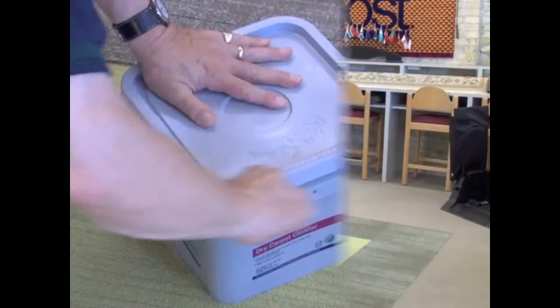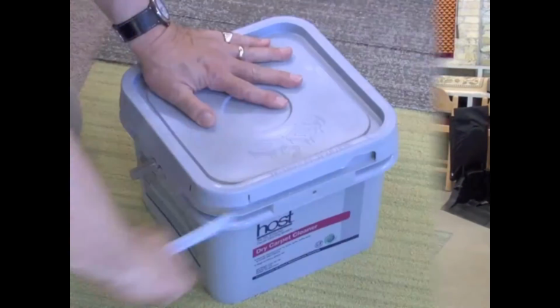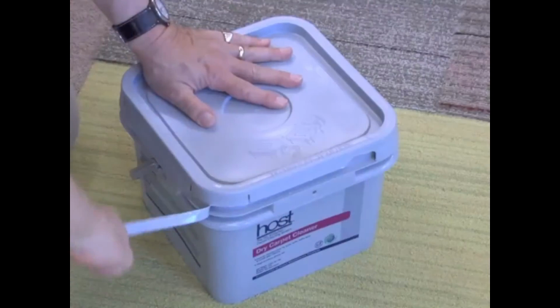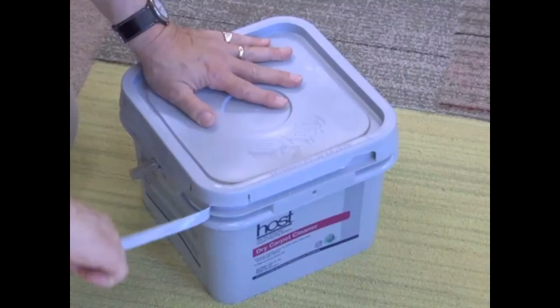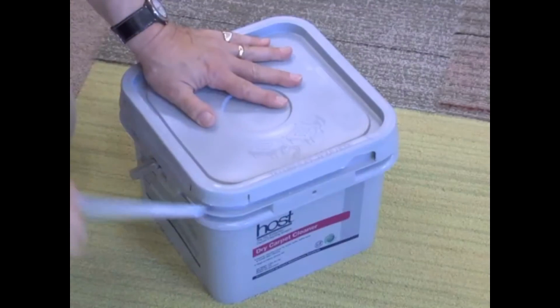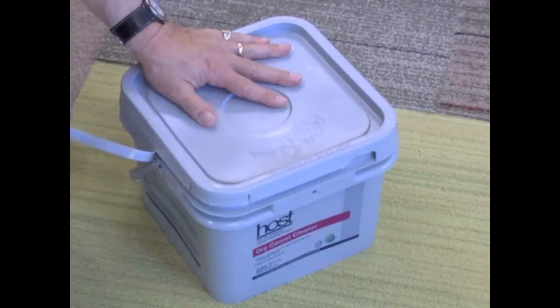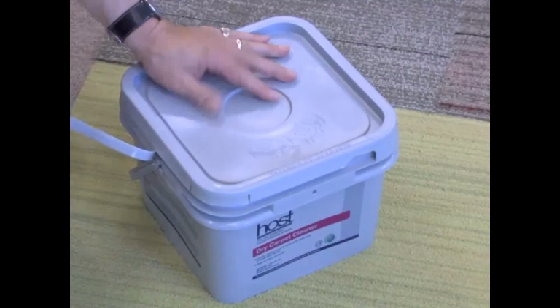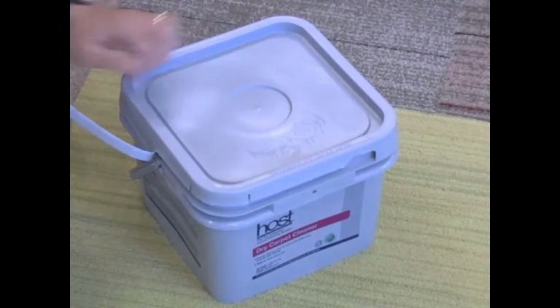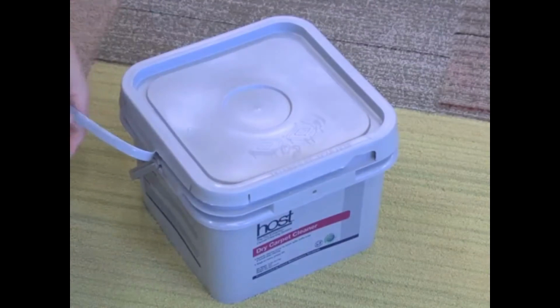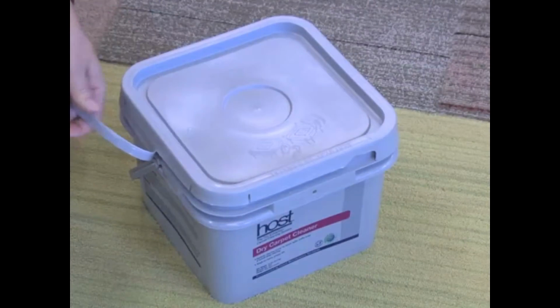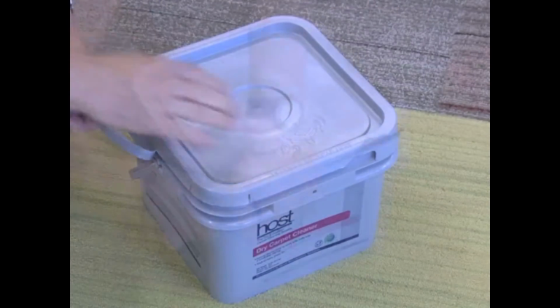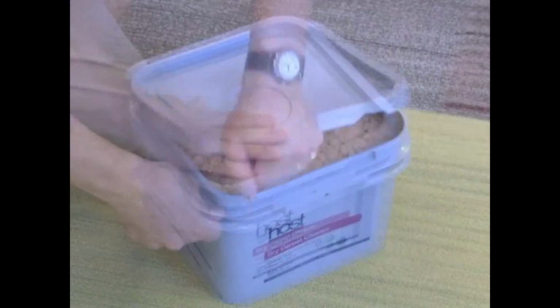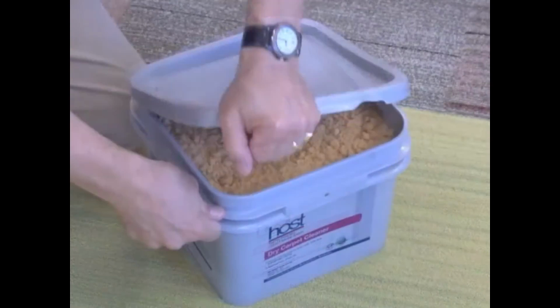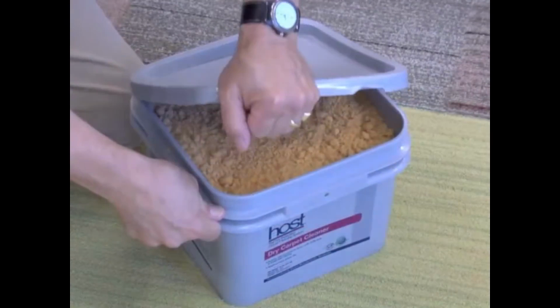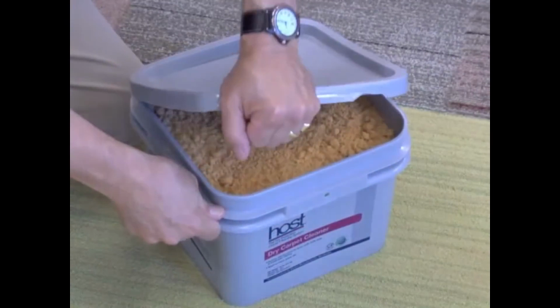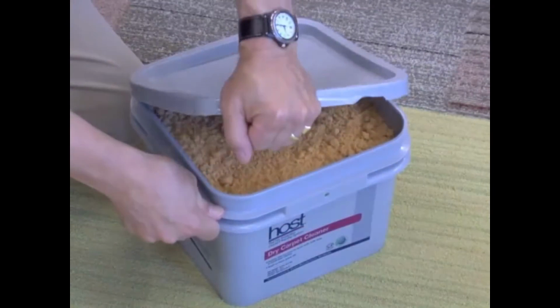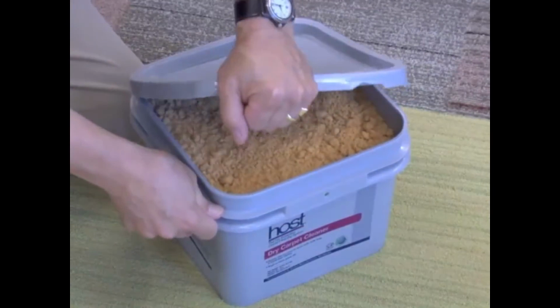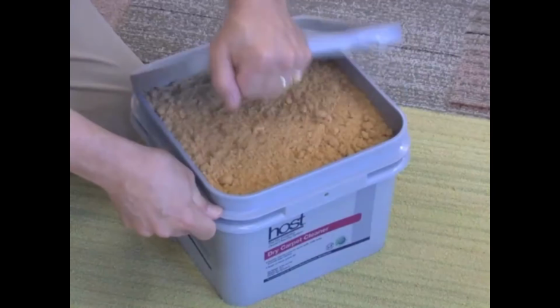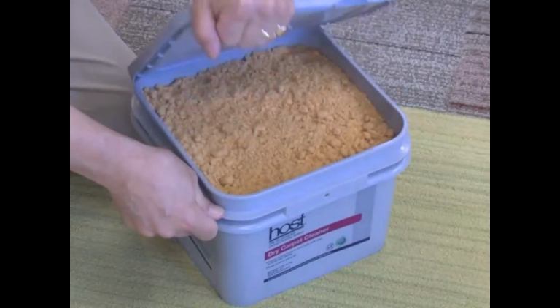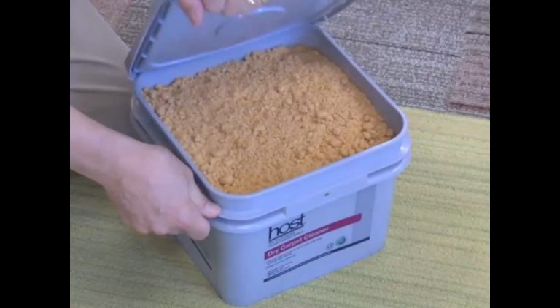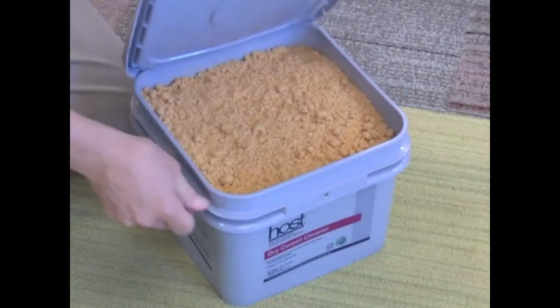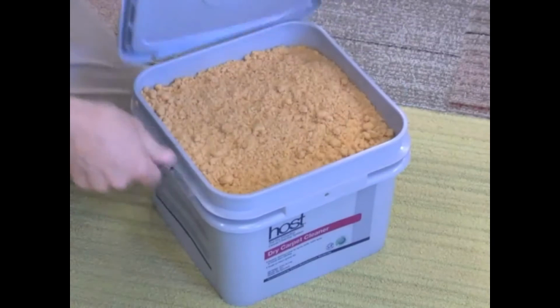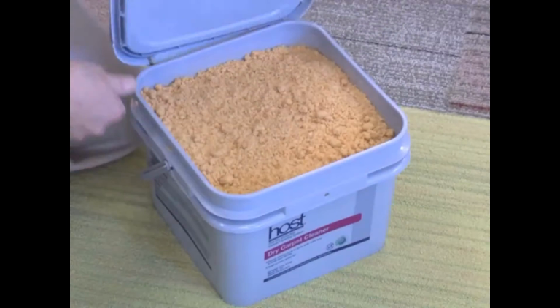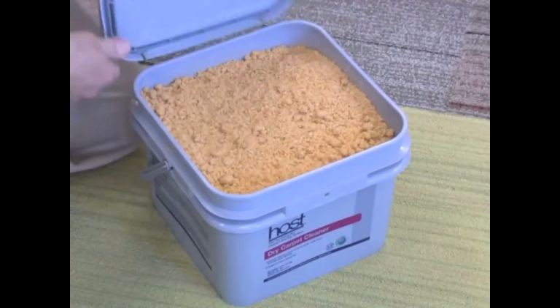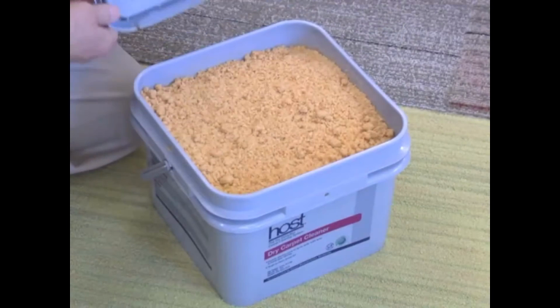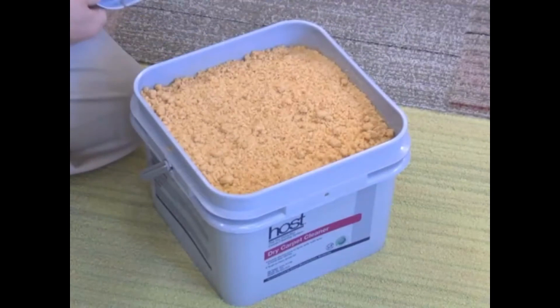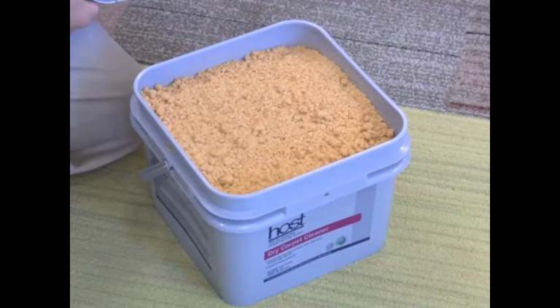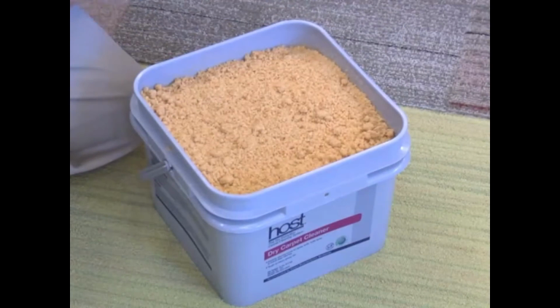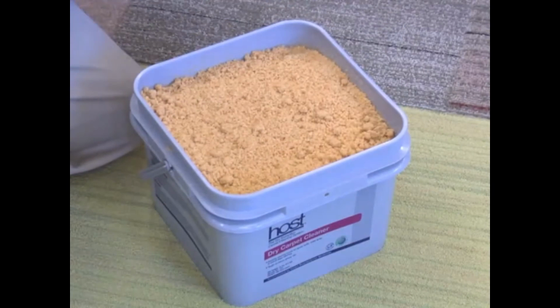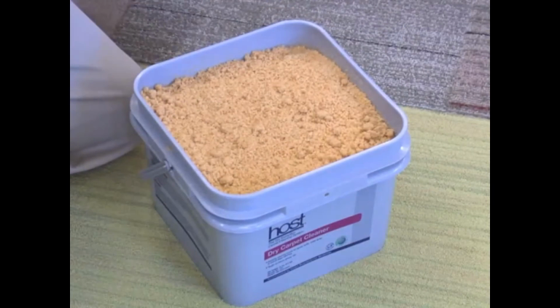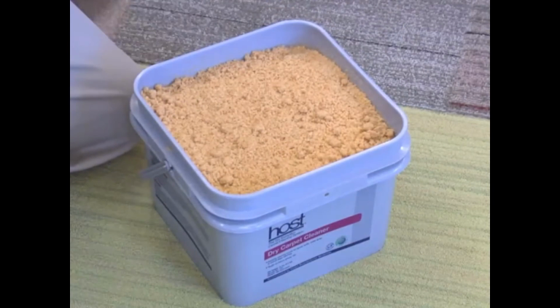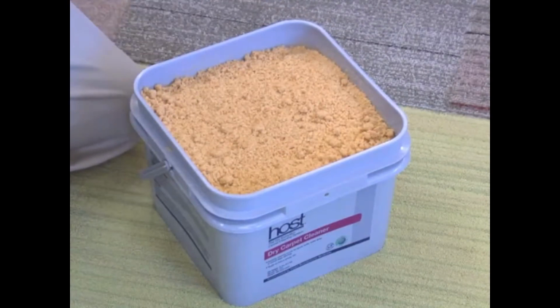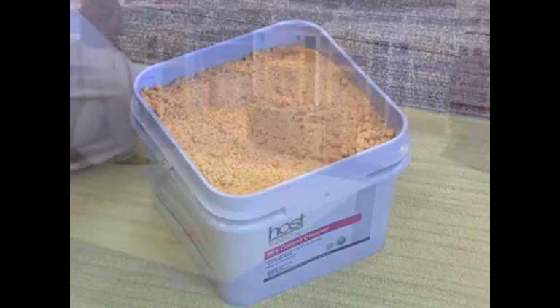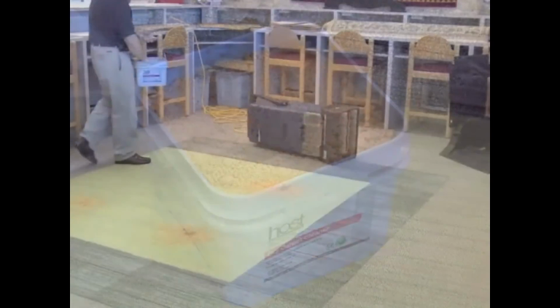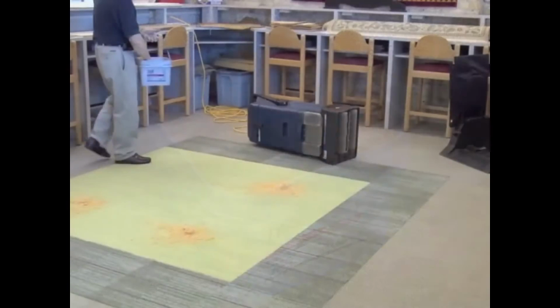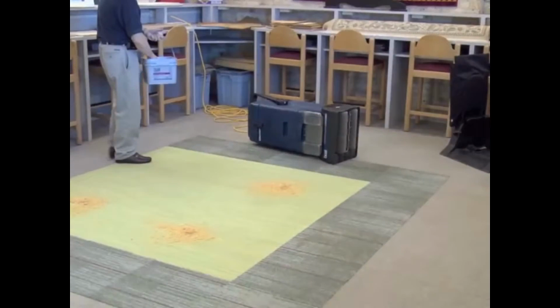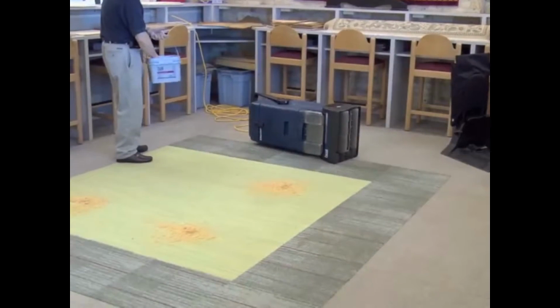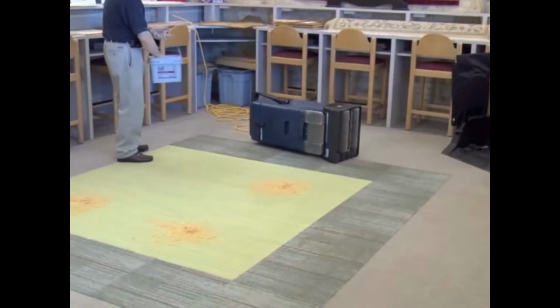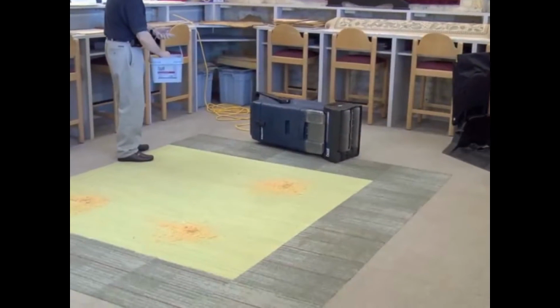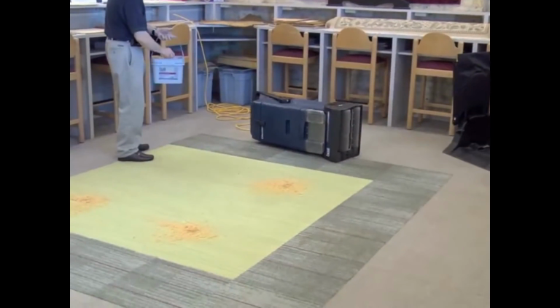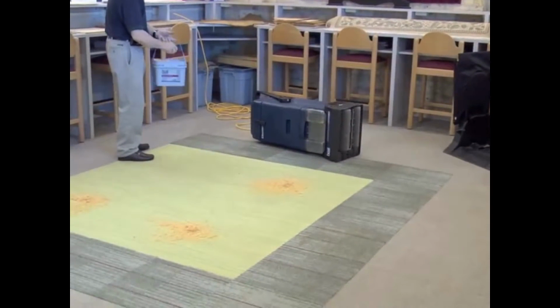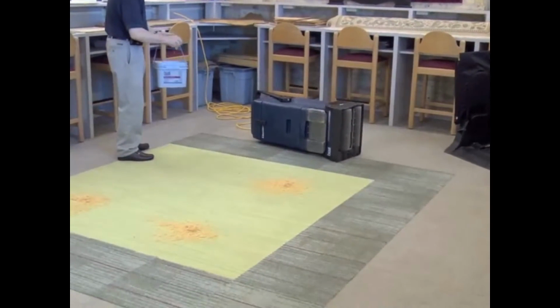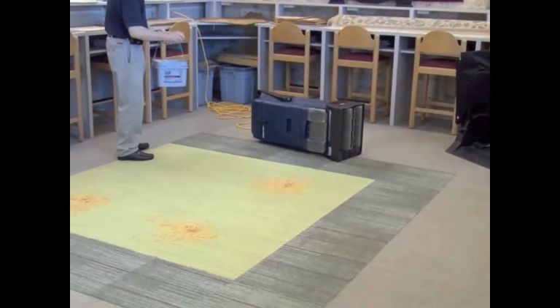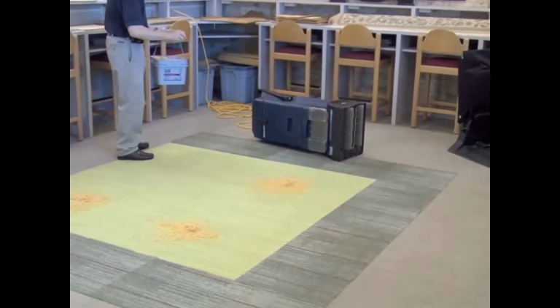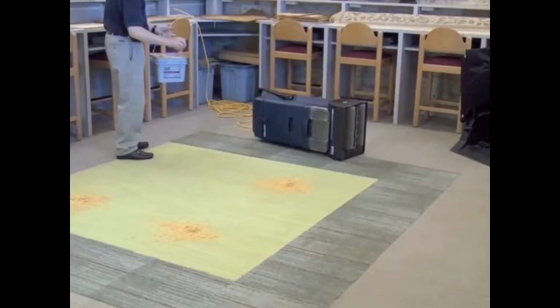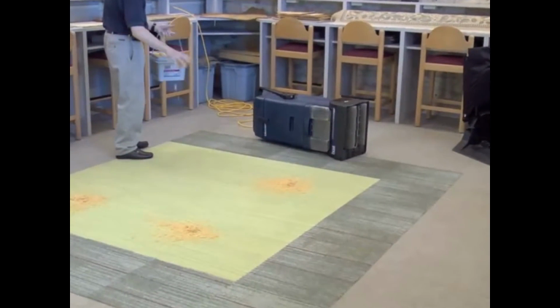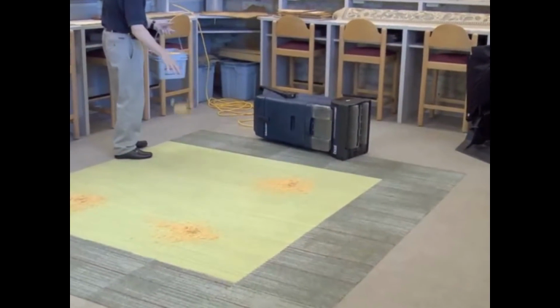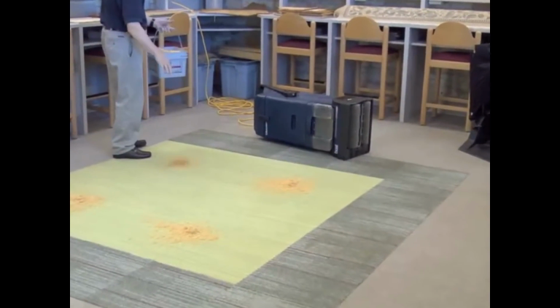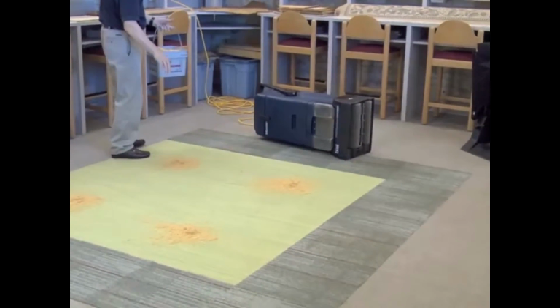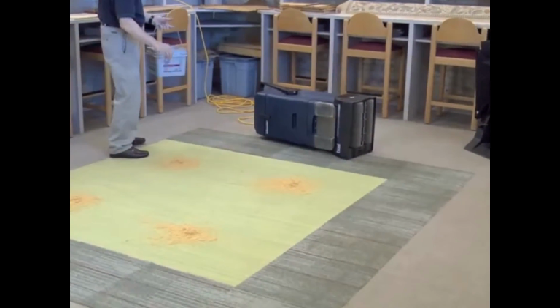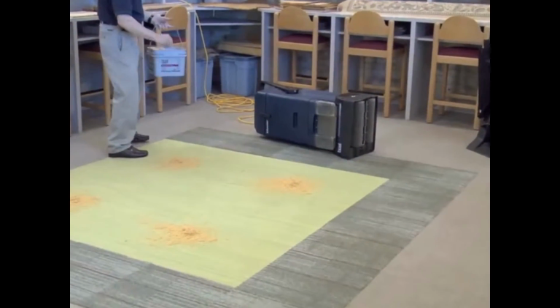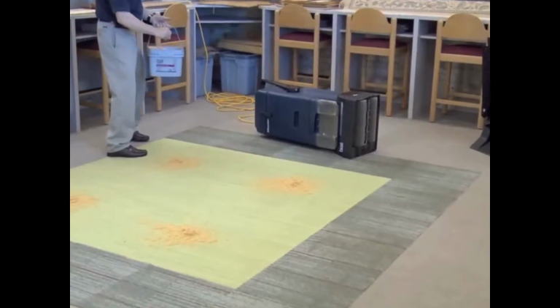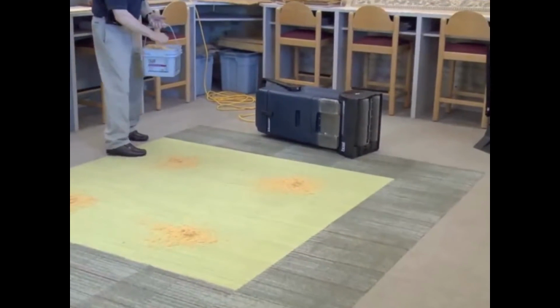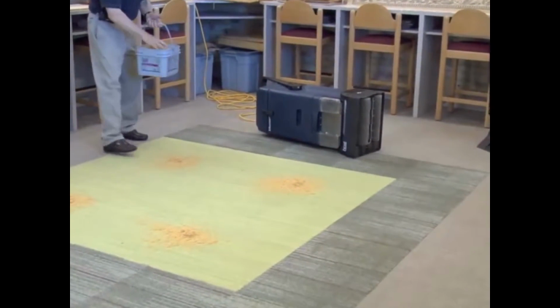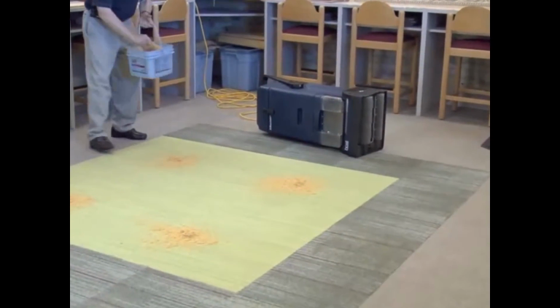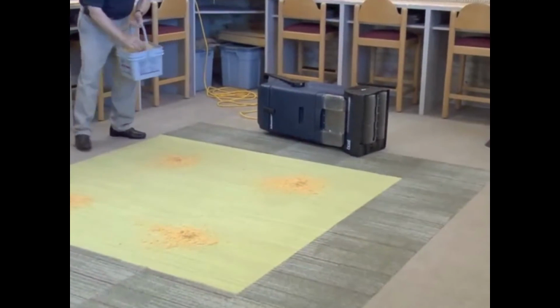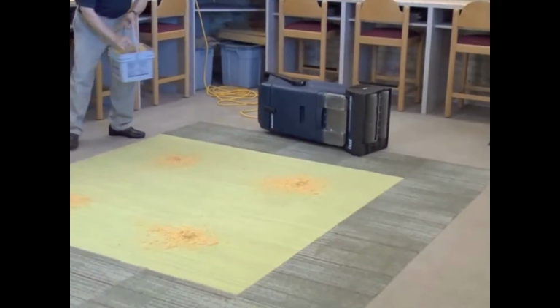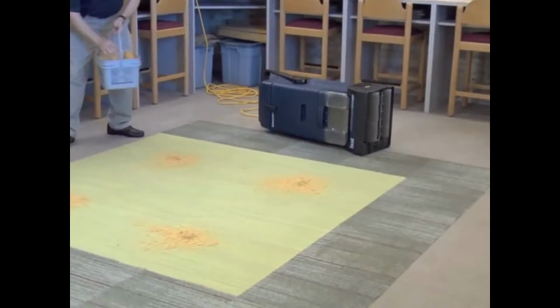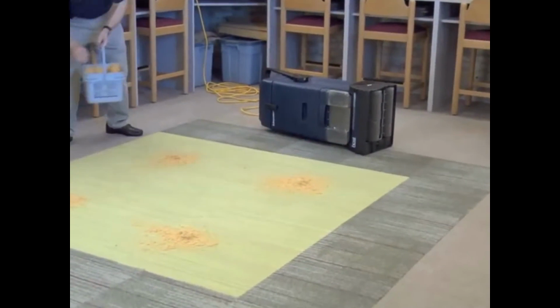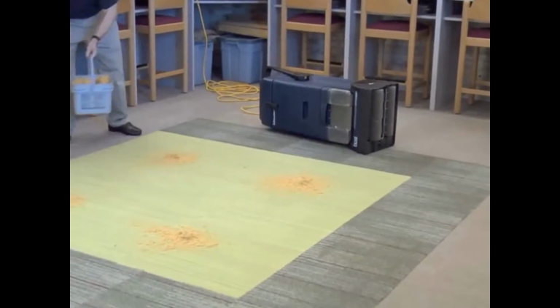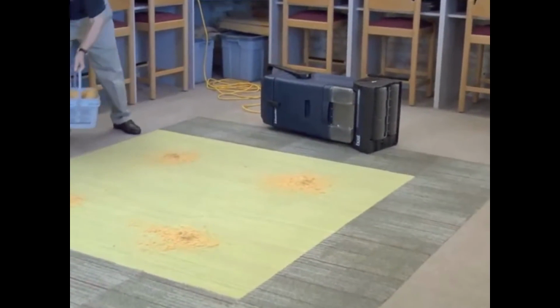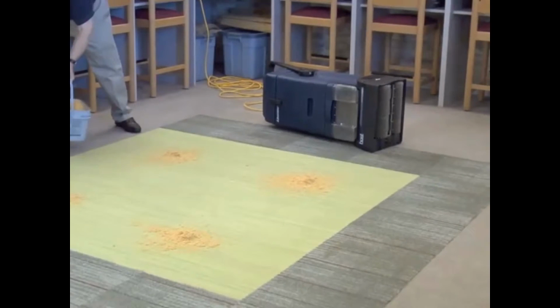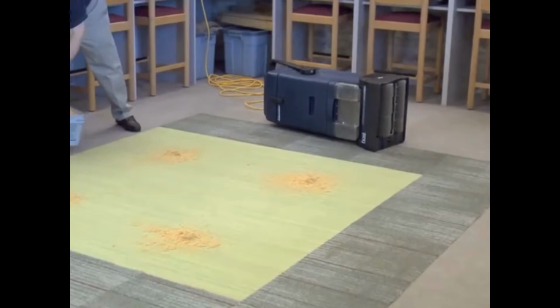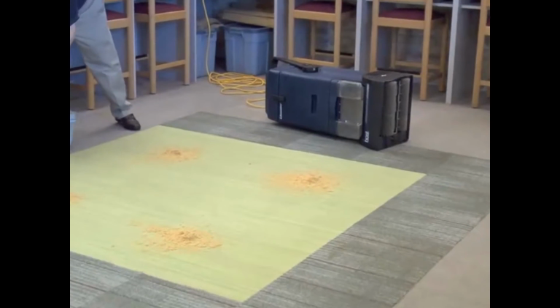Open the bucket of Host and apply a baseball-sized handful to each square yard of dirty carpet.